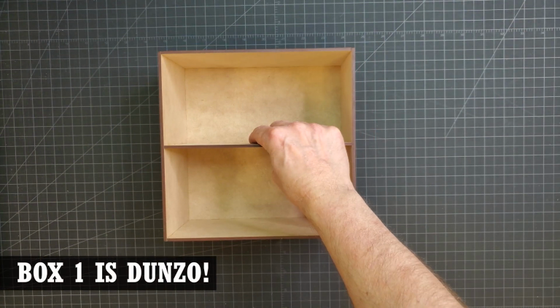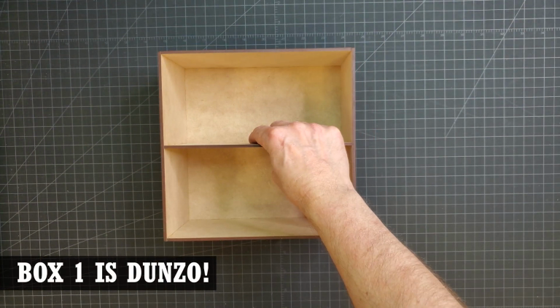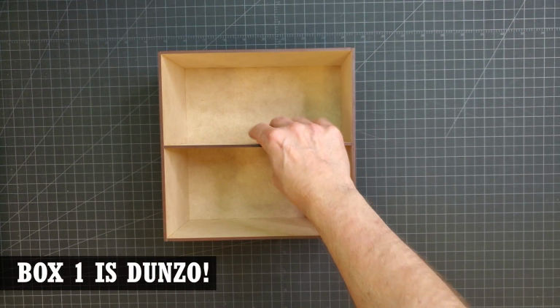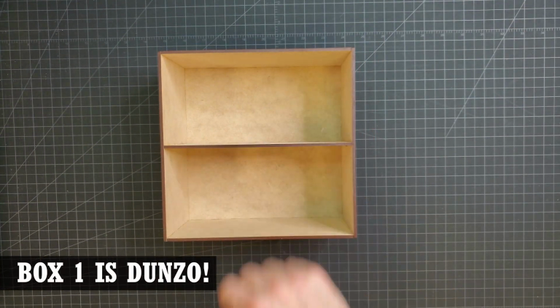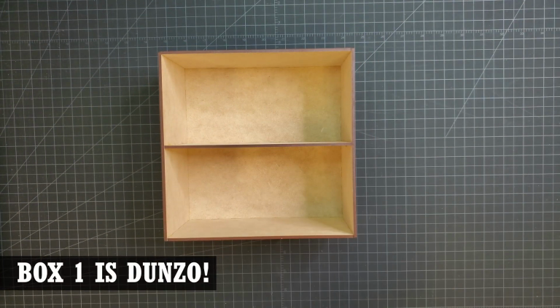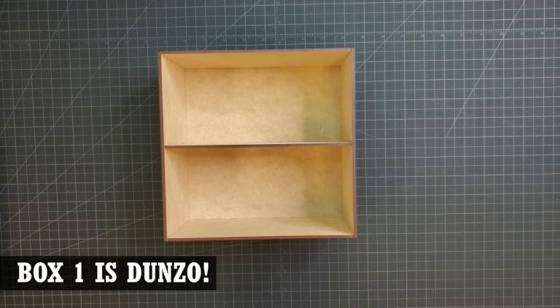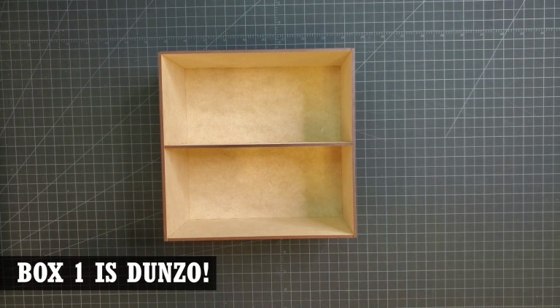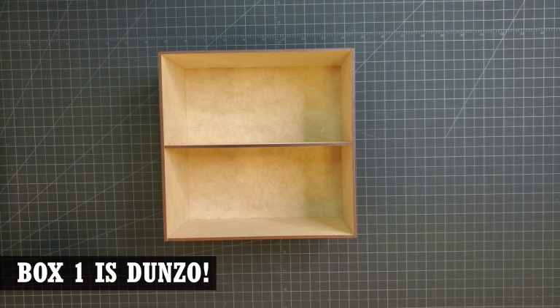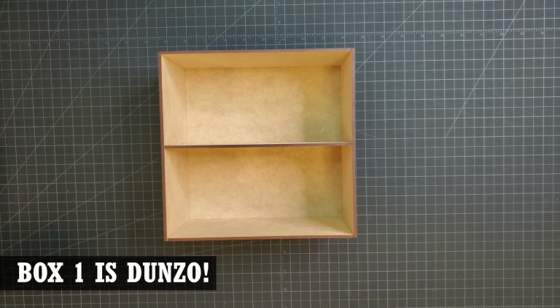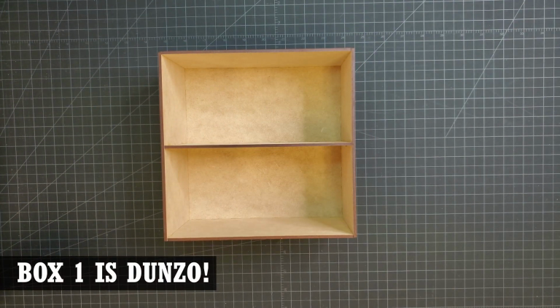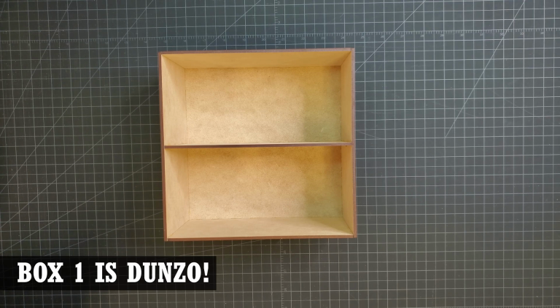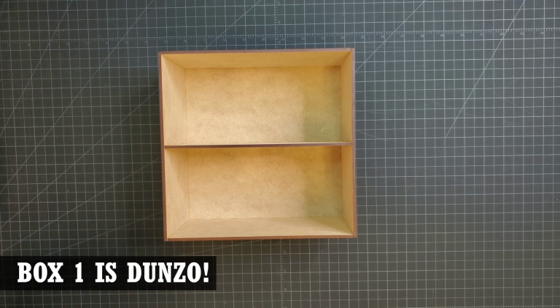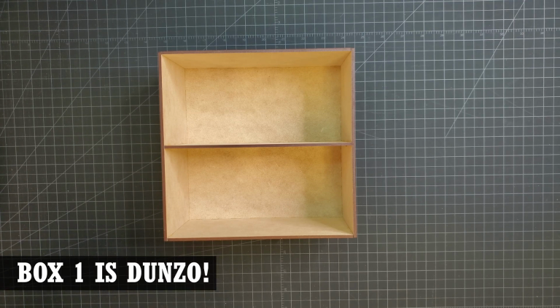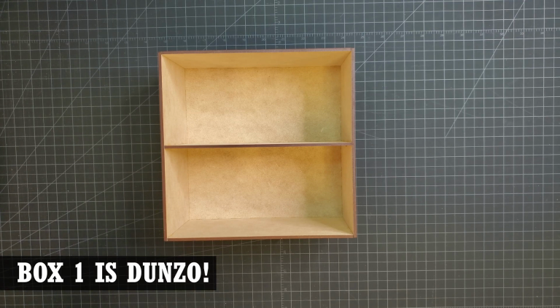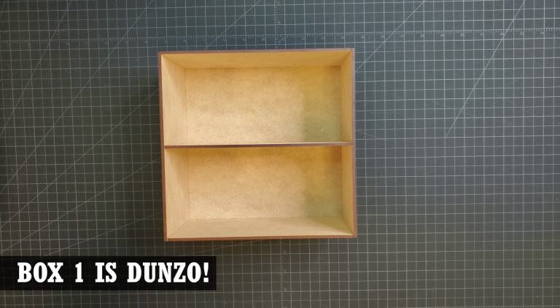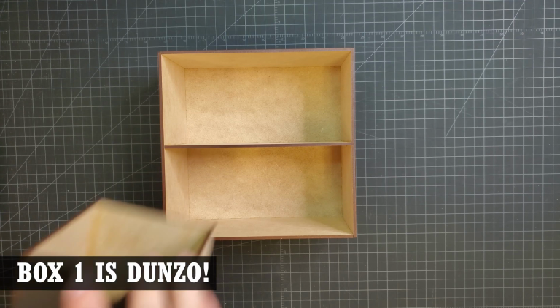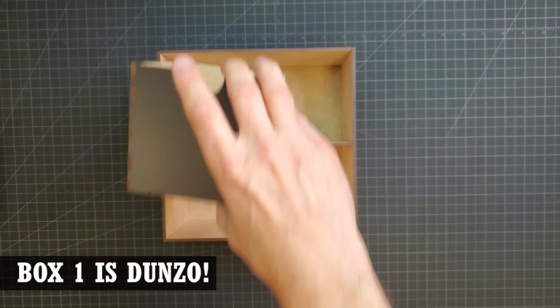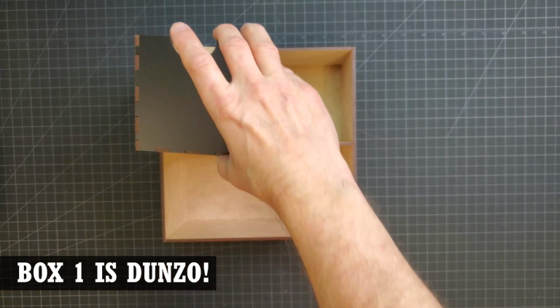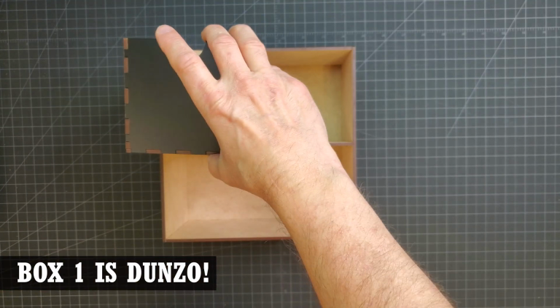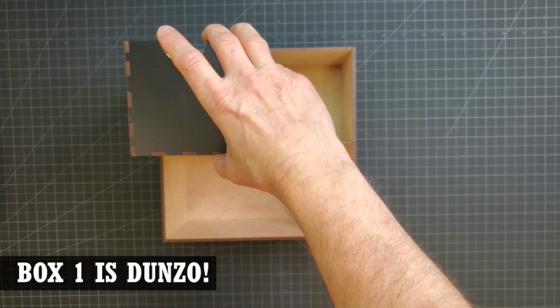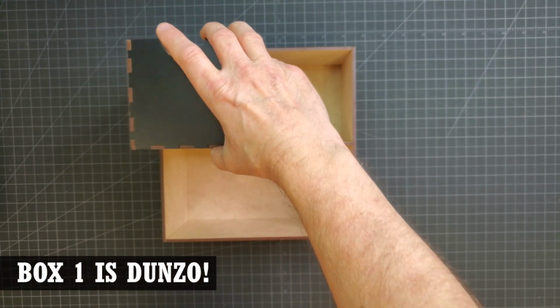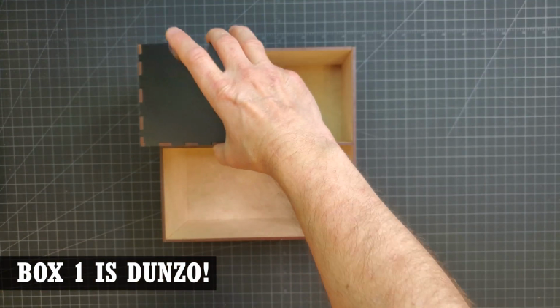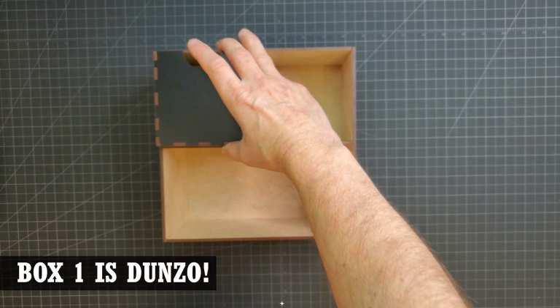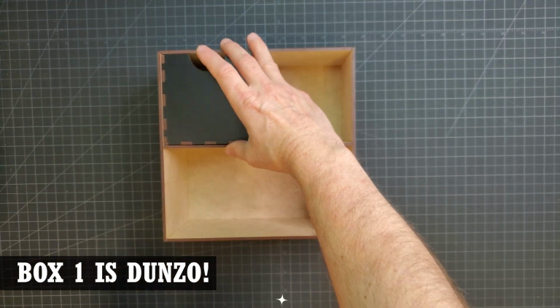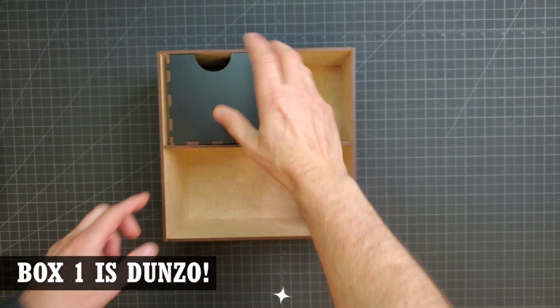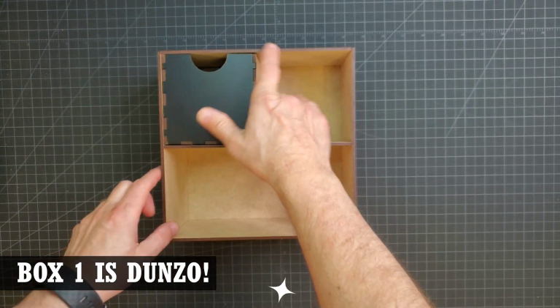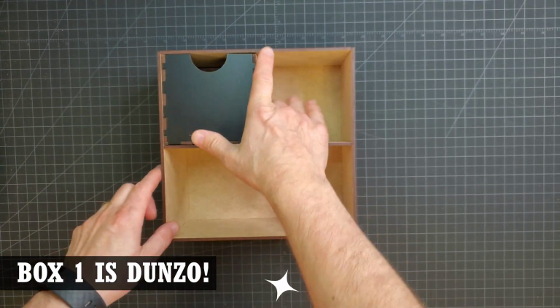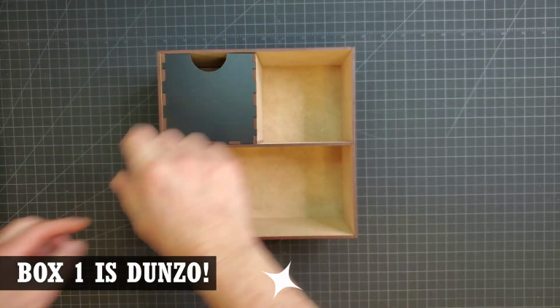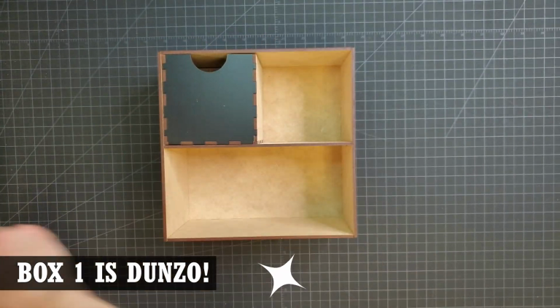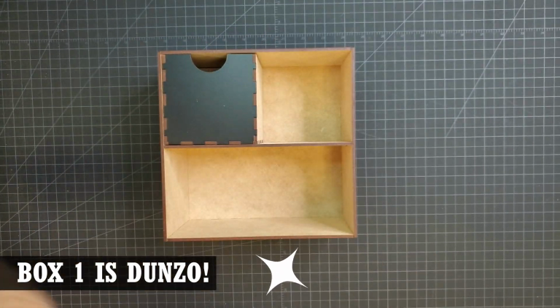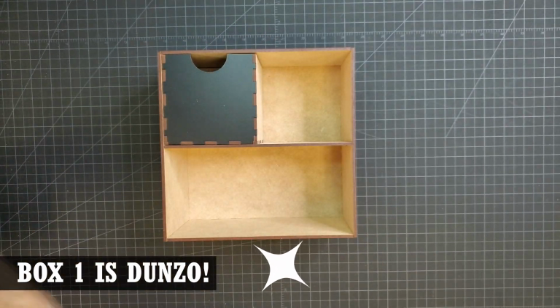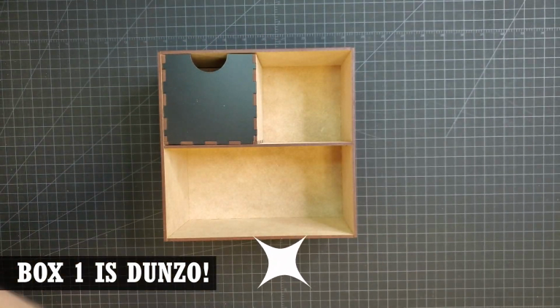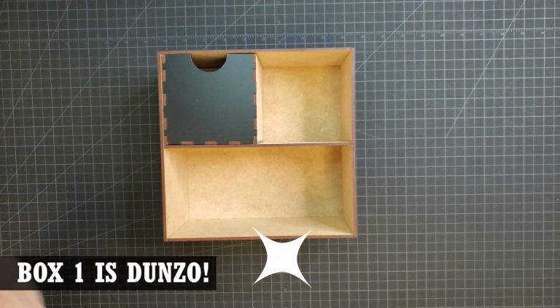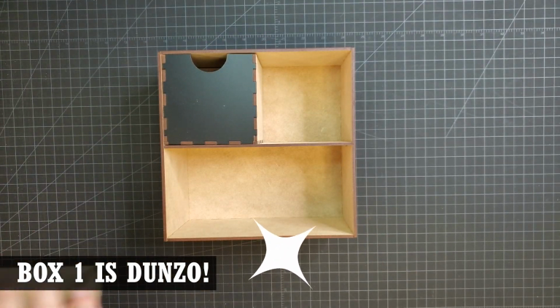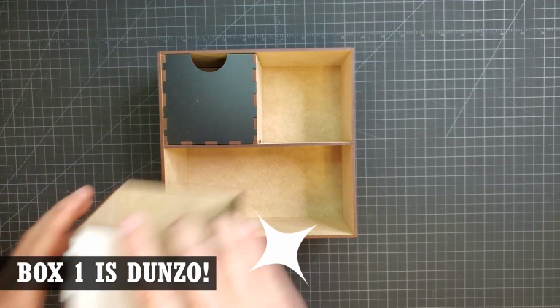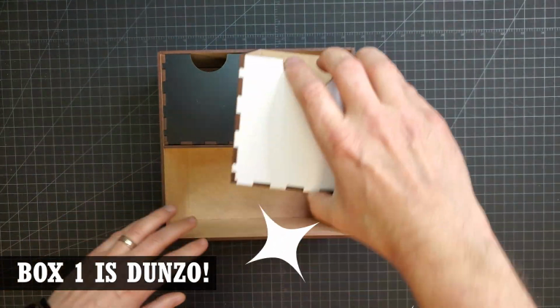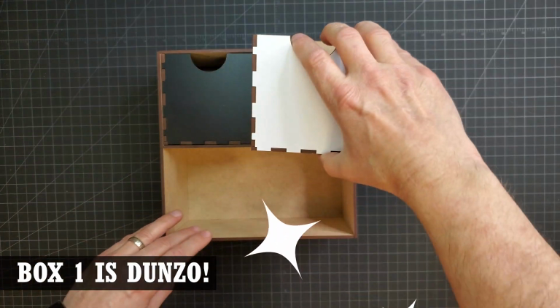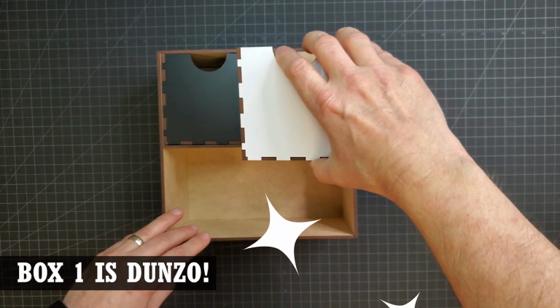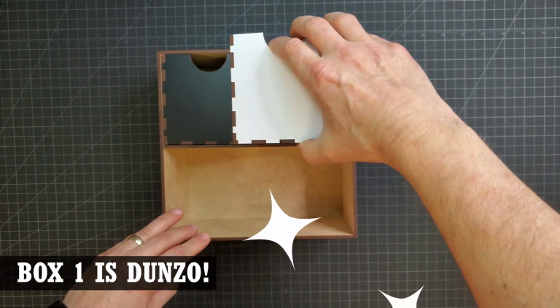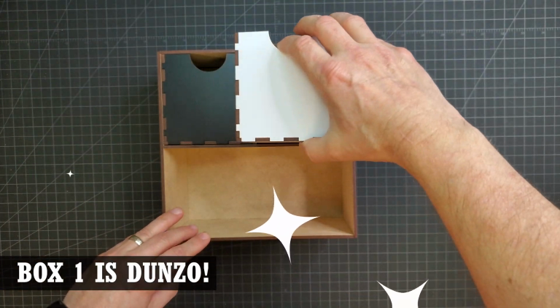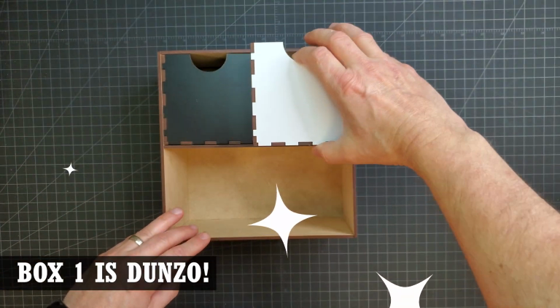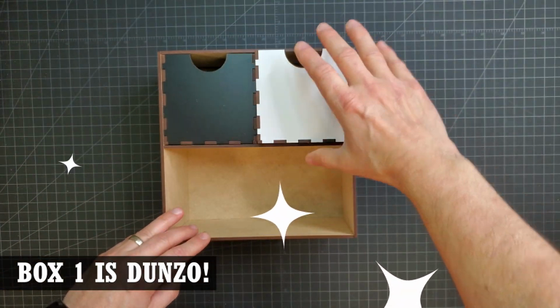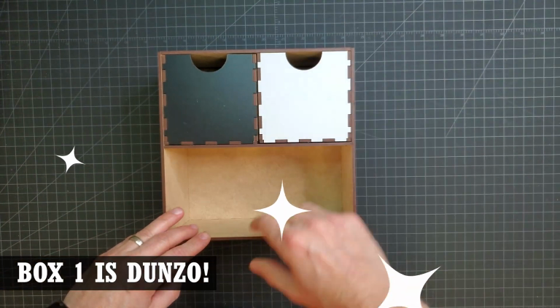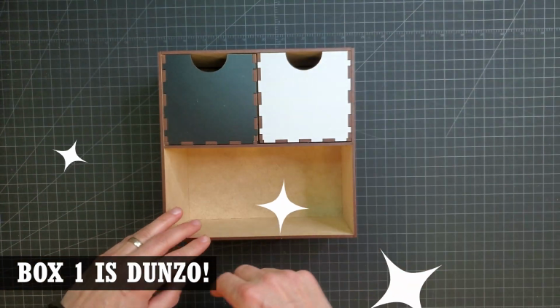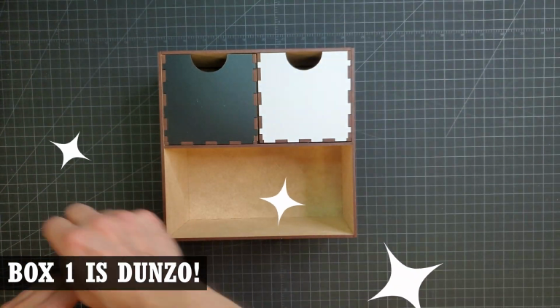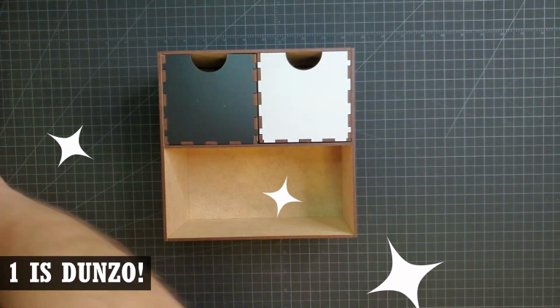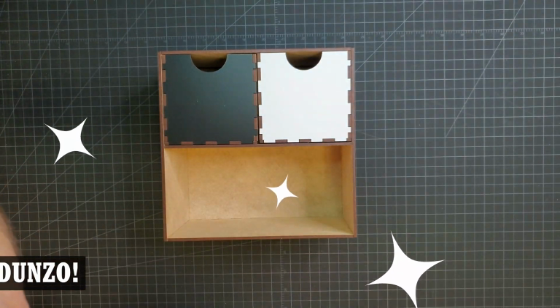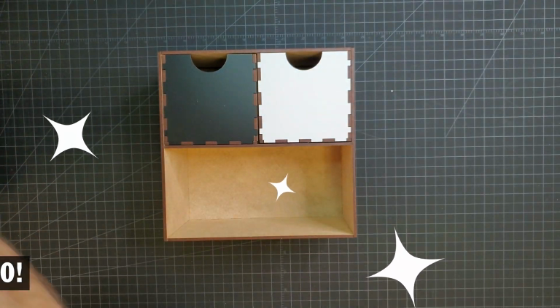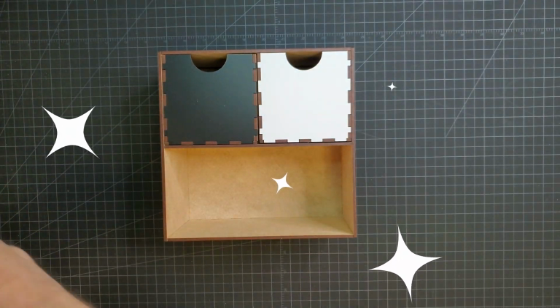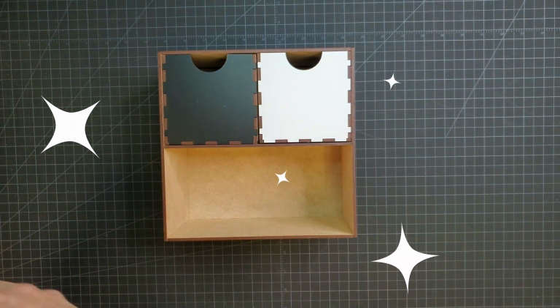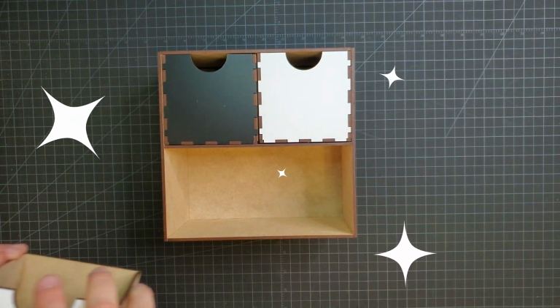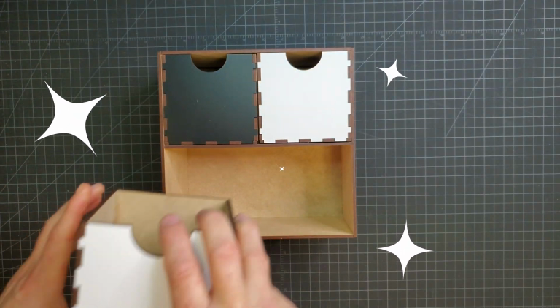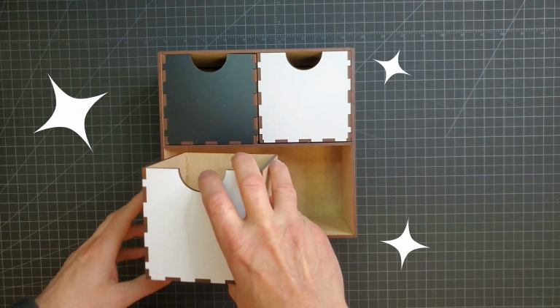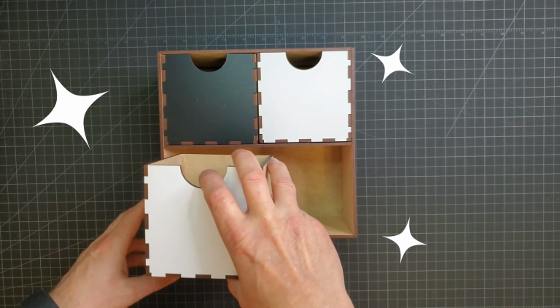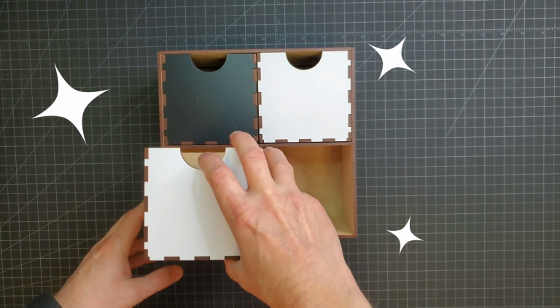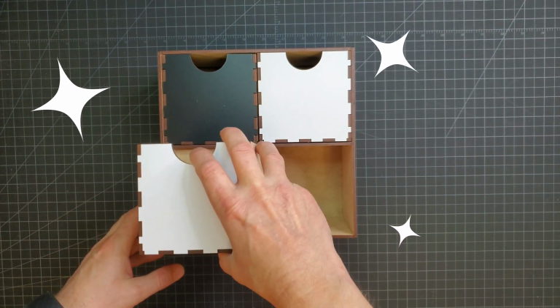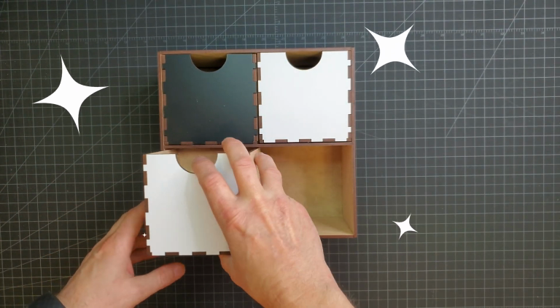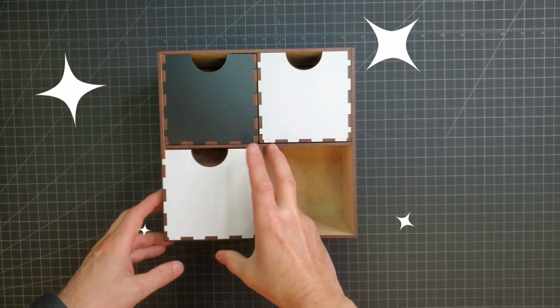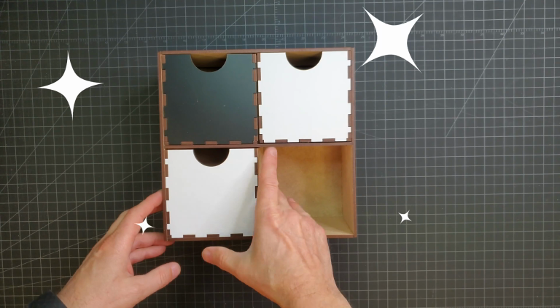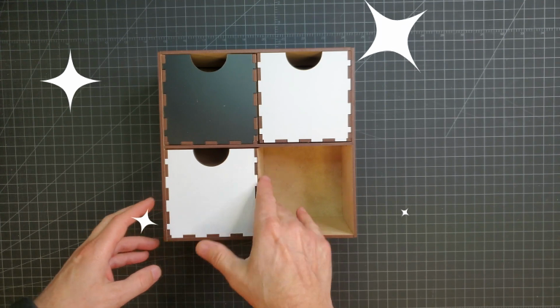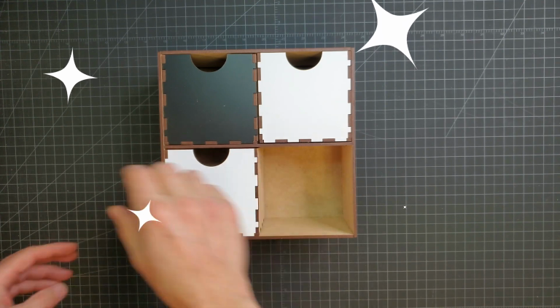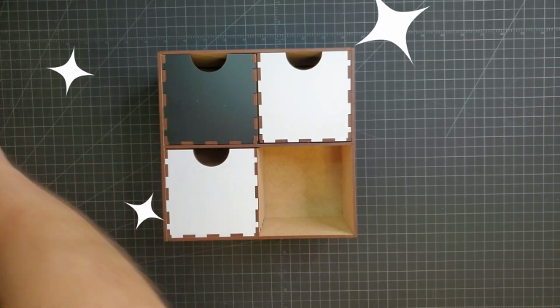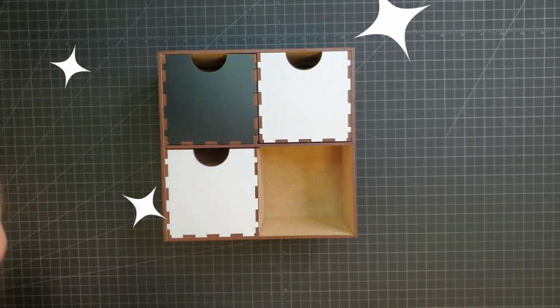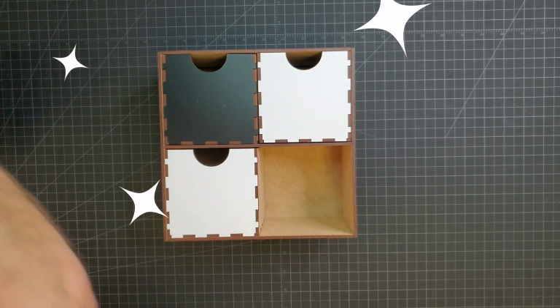And the first organizer is finished. The matte vinyl really gives it a unique look. I think it came out pretty good.